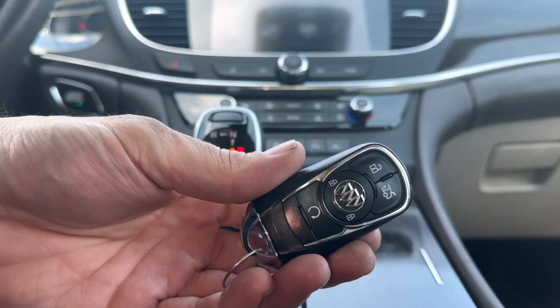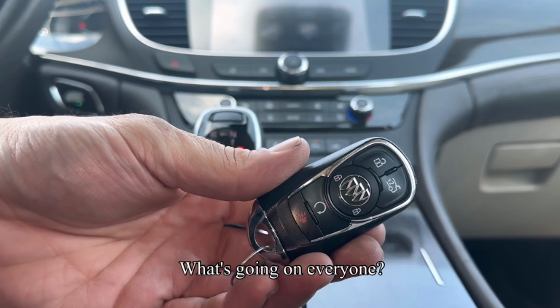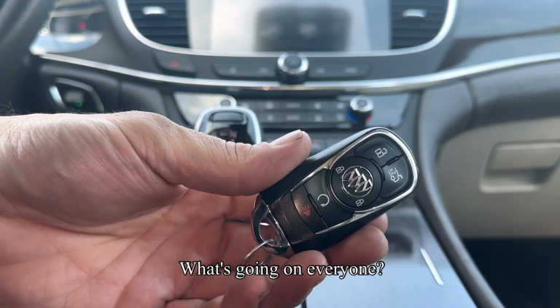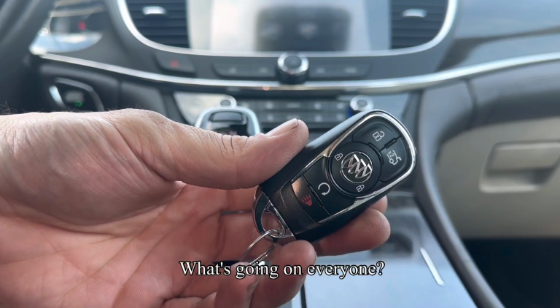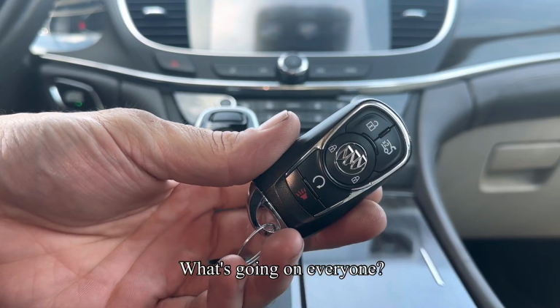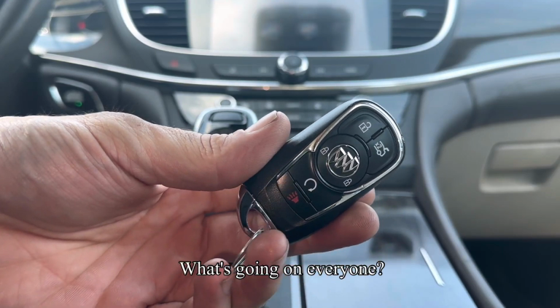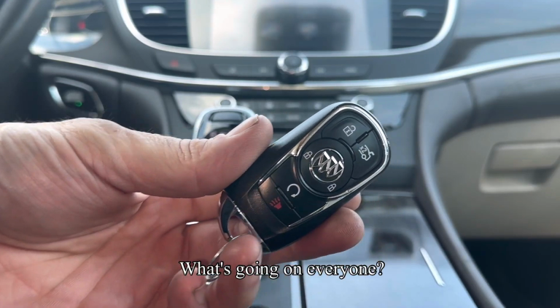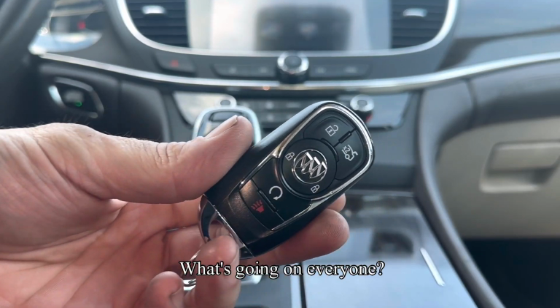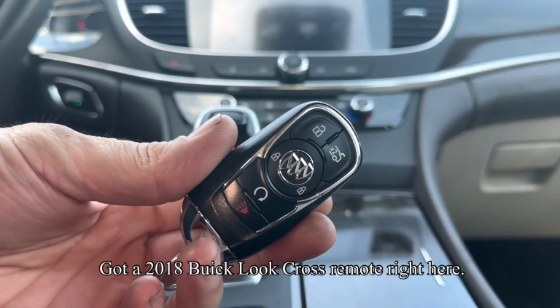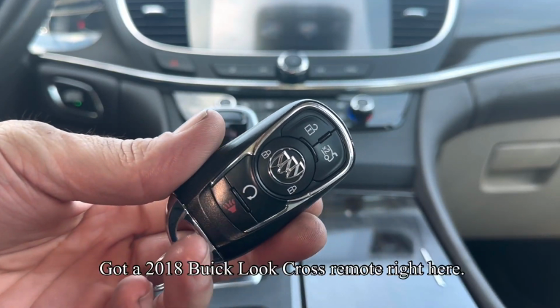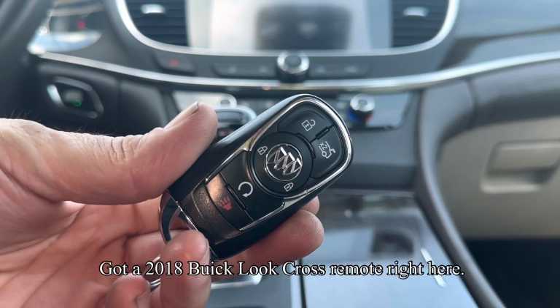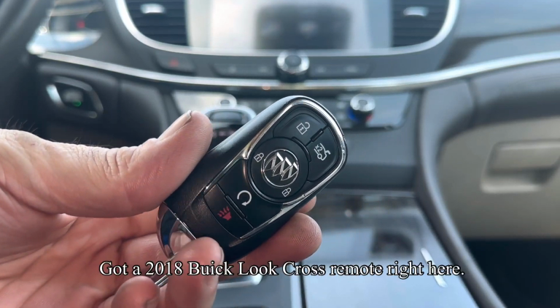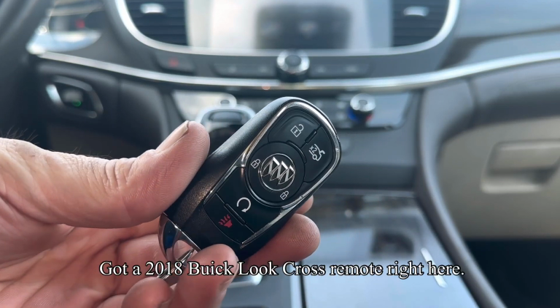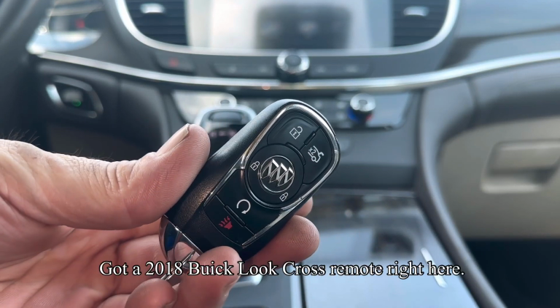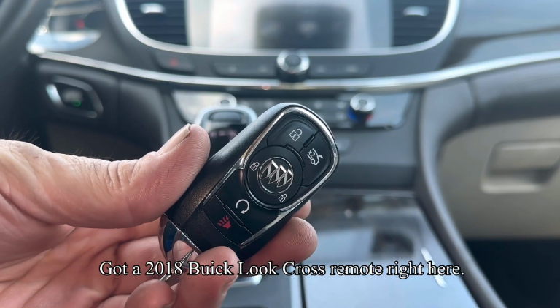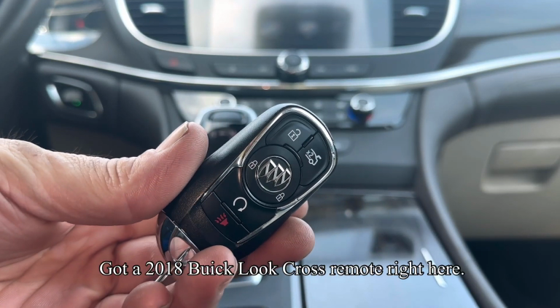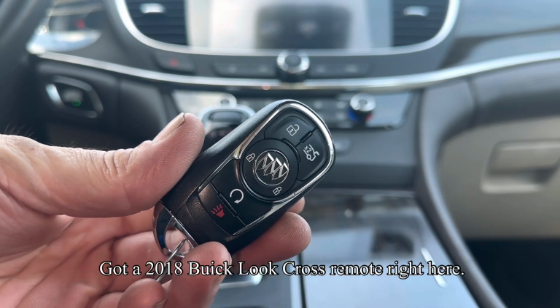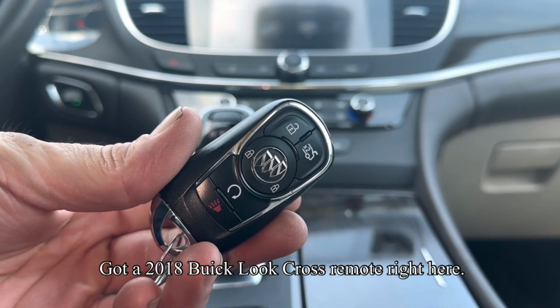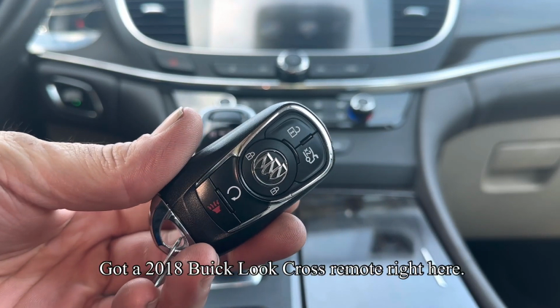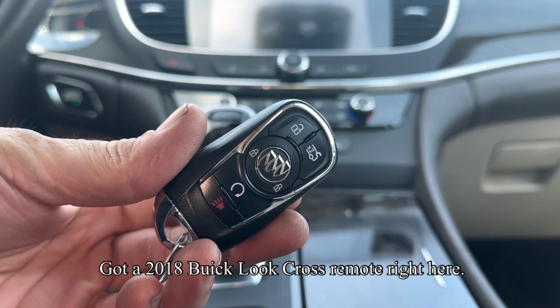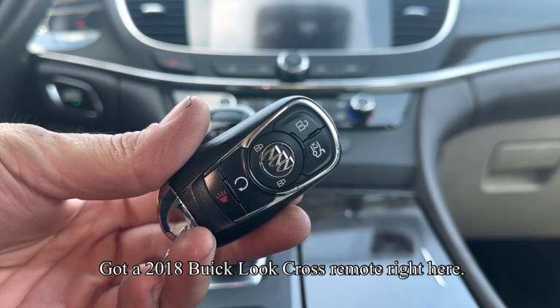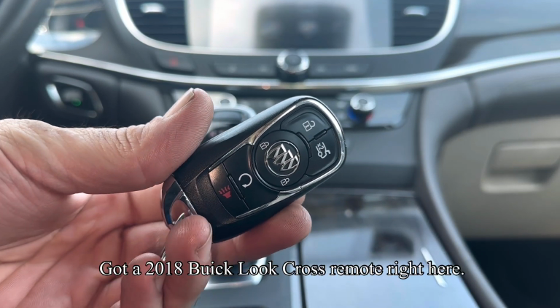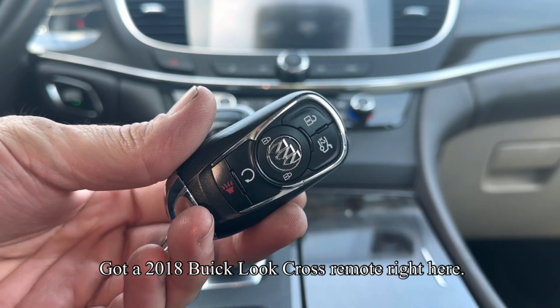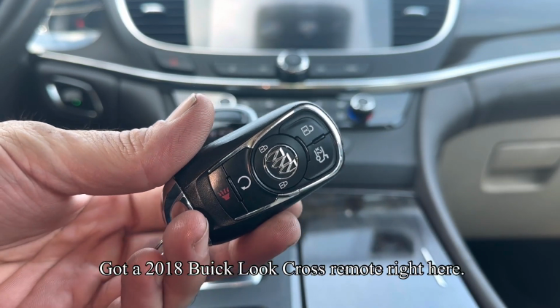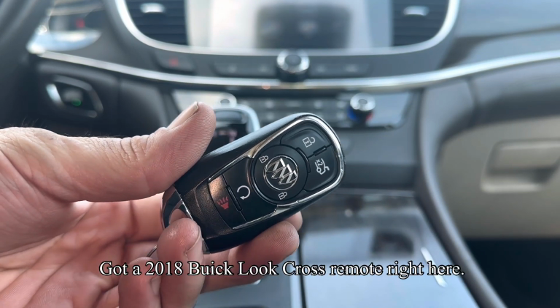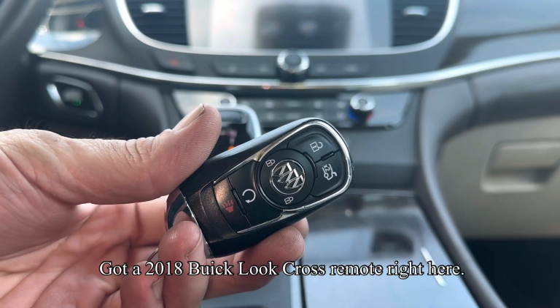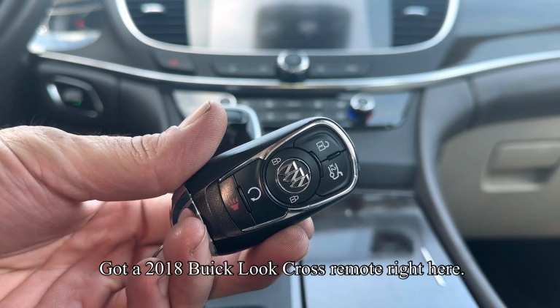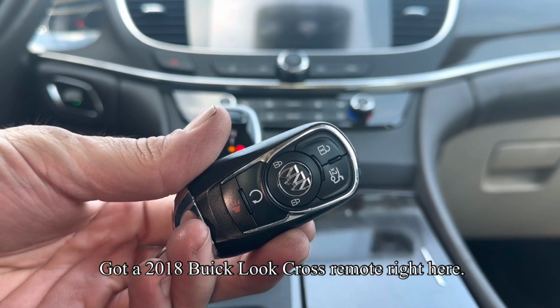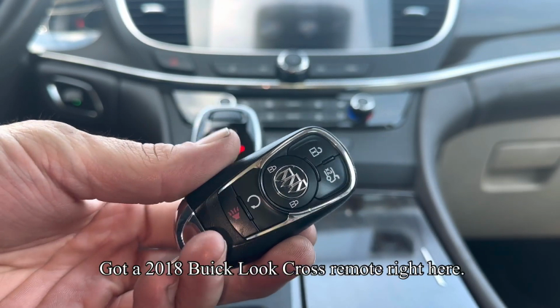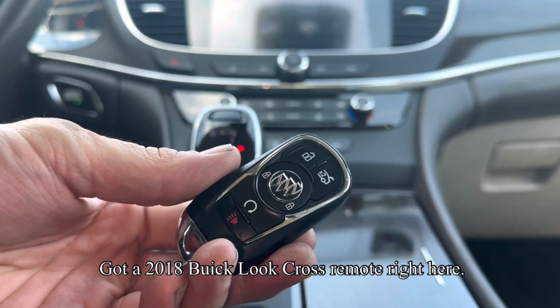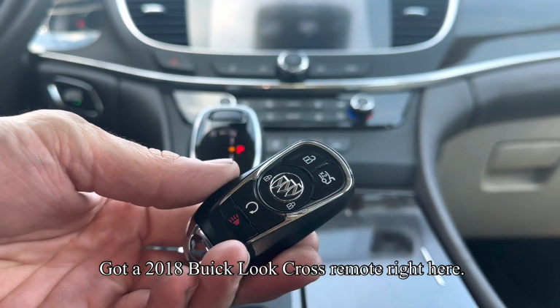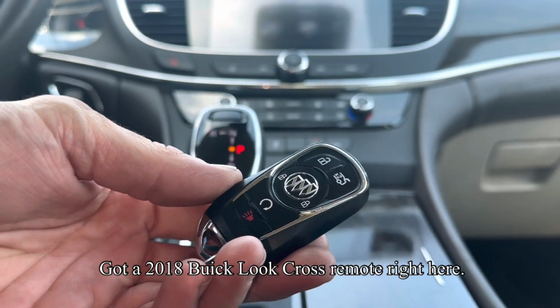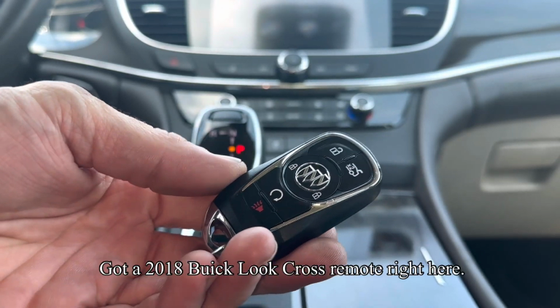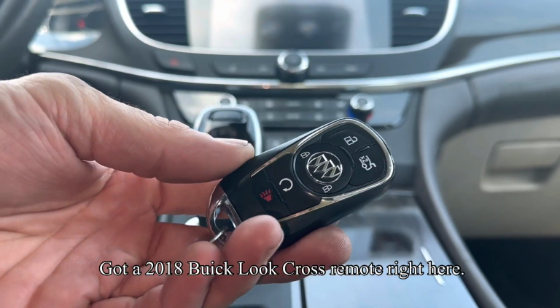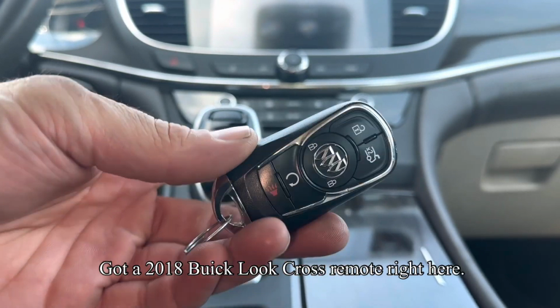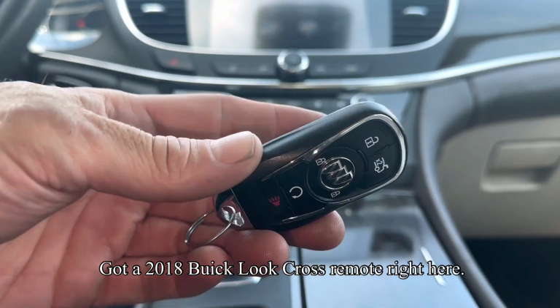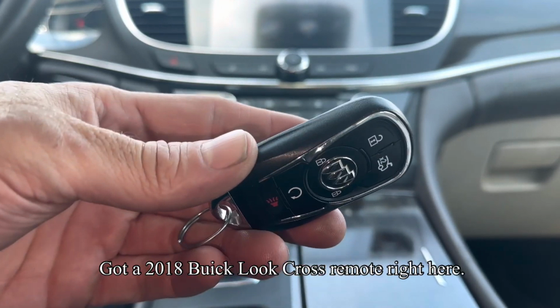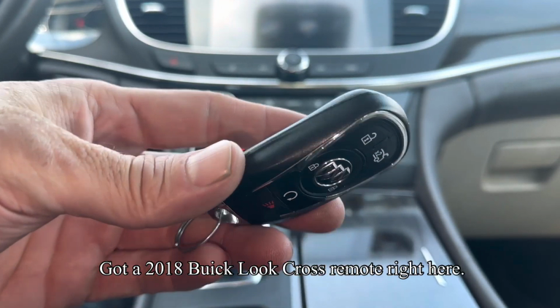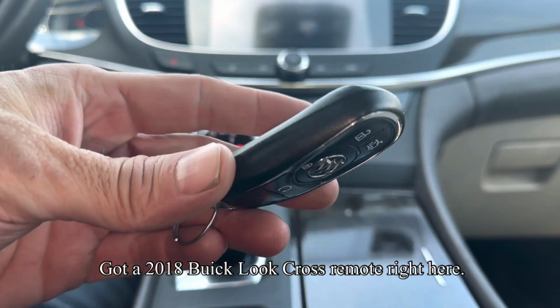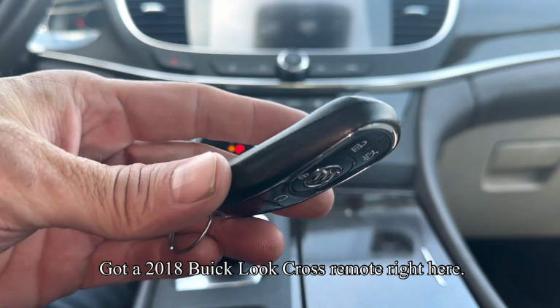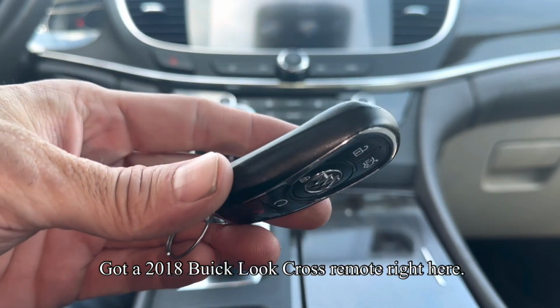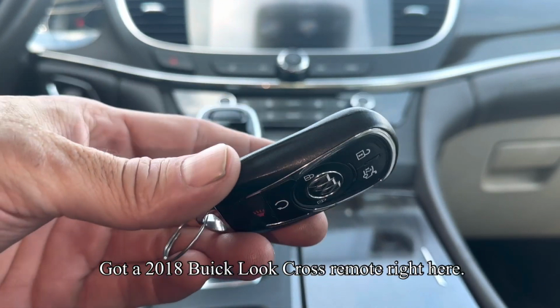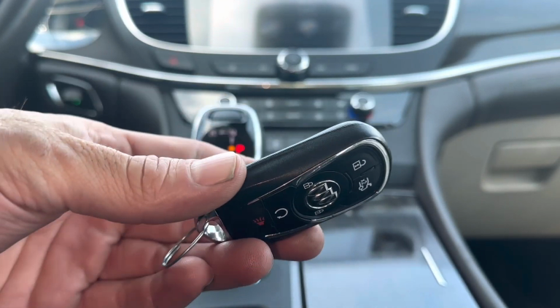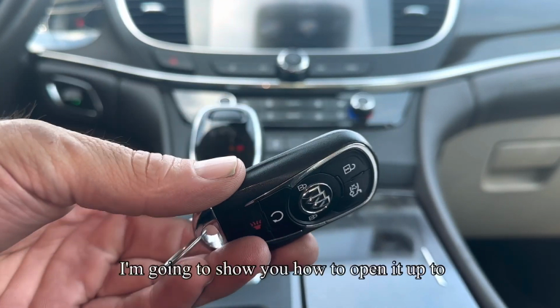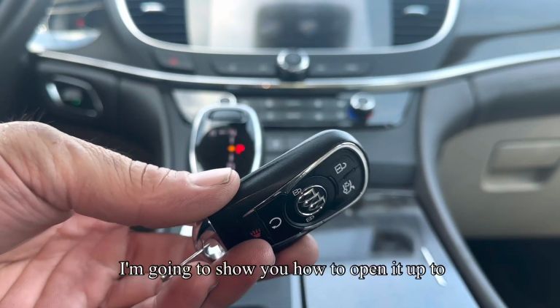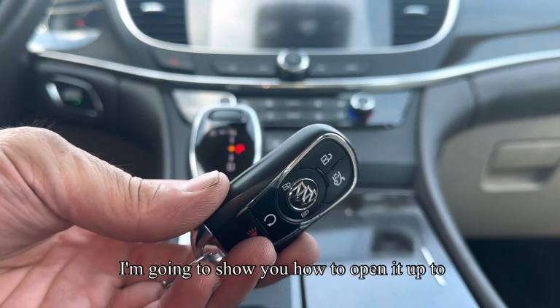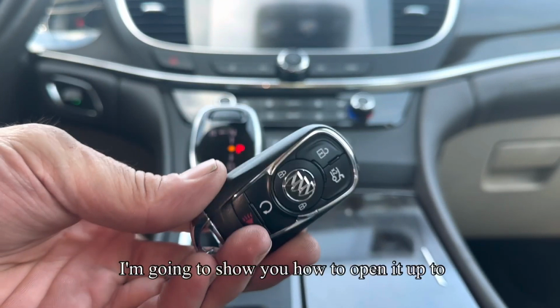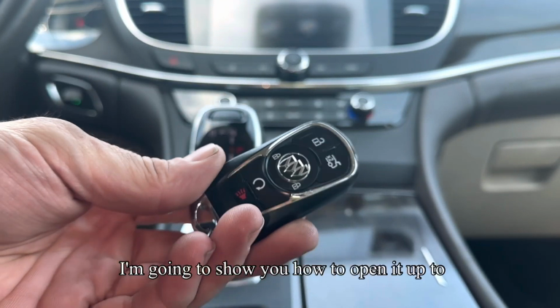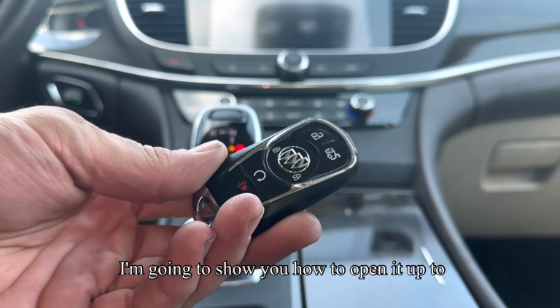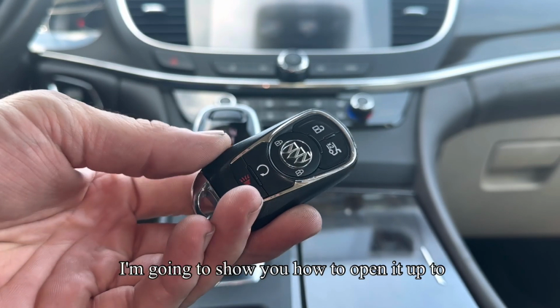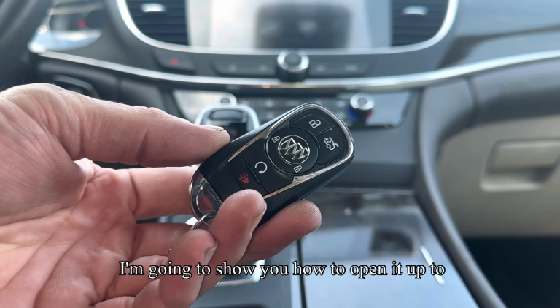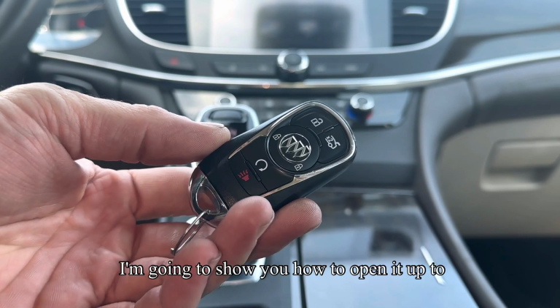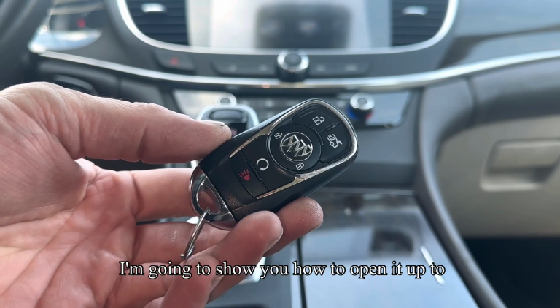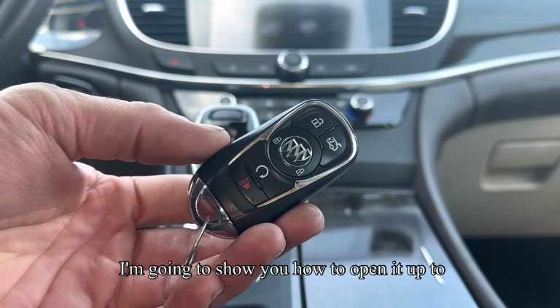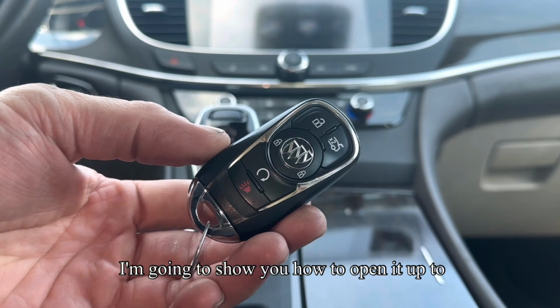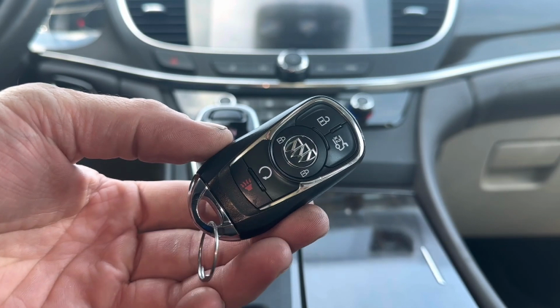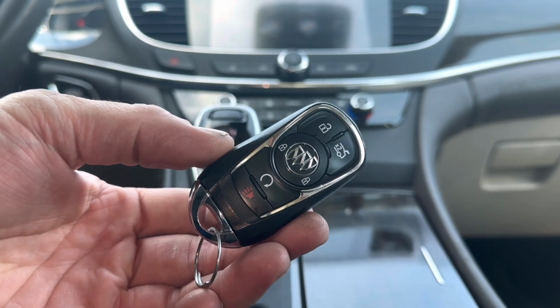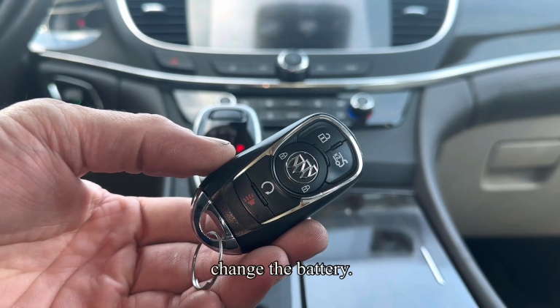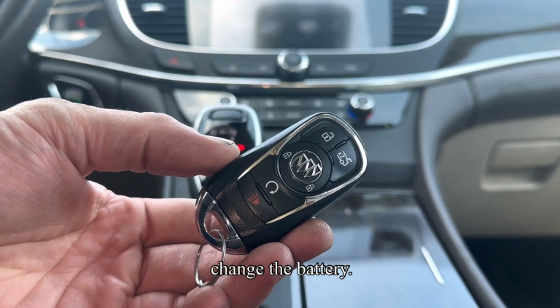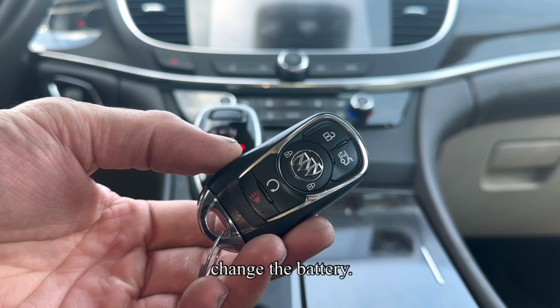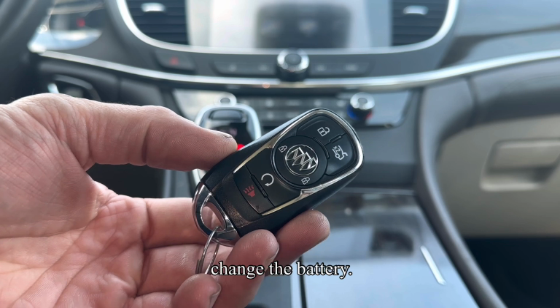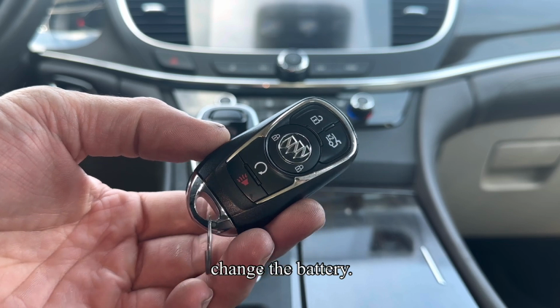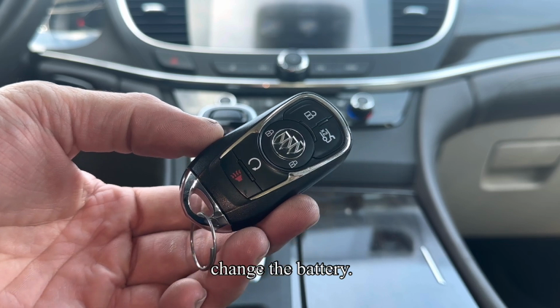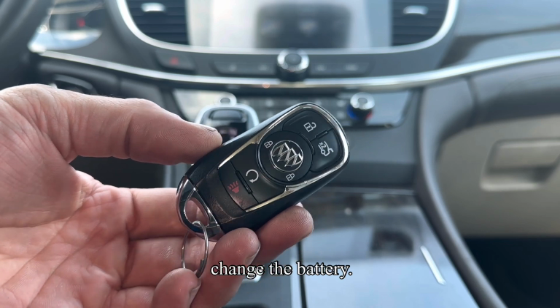What's going on everyone? Got a 2018 Buick LaCrosse remote right here. I'm going to show you how to open it up to change the battery.